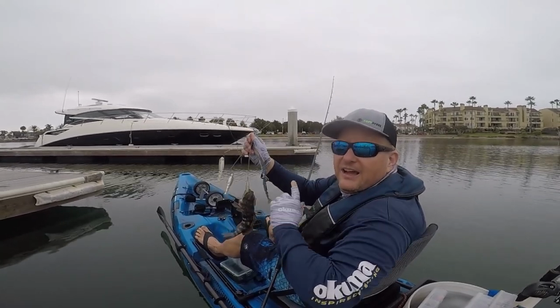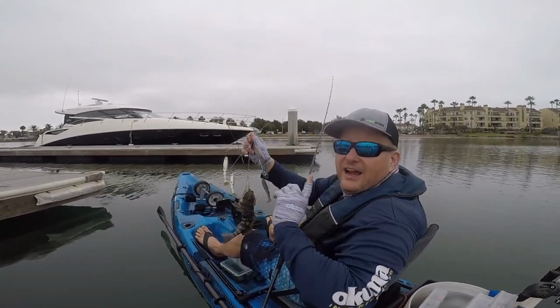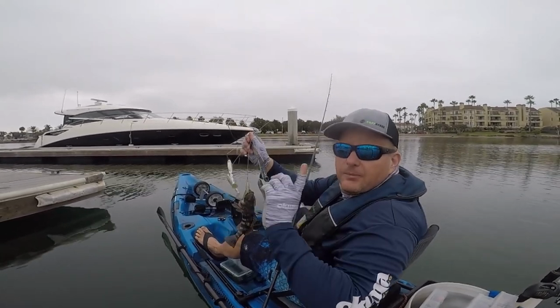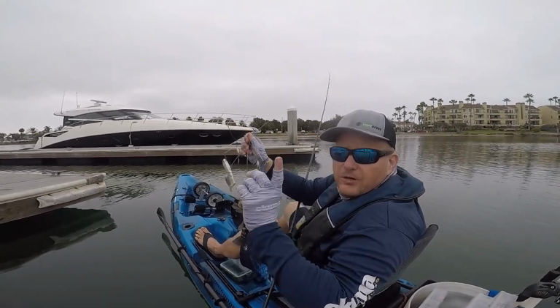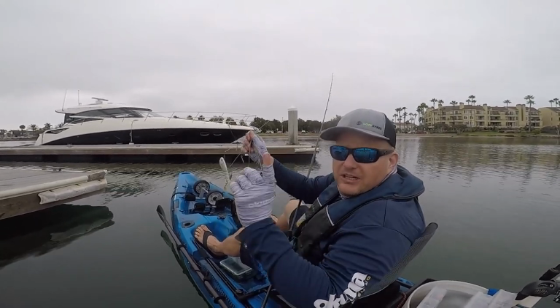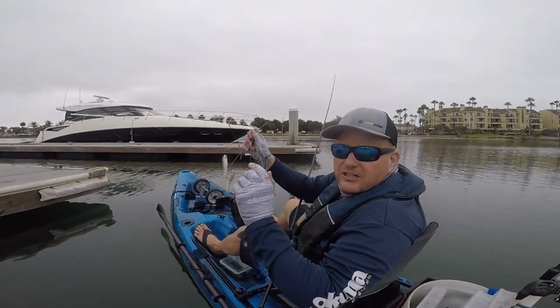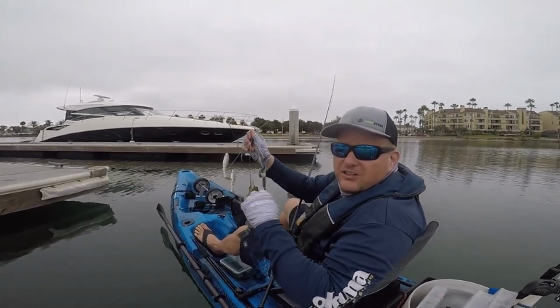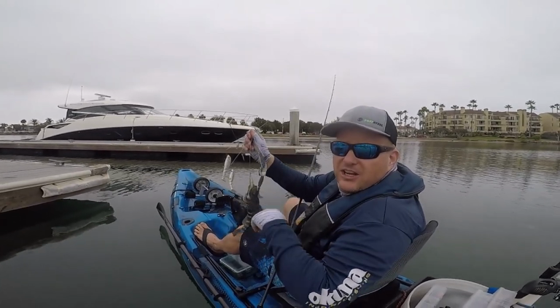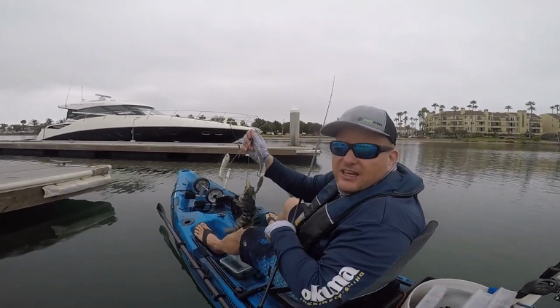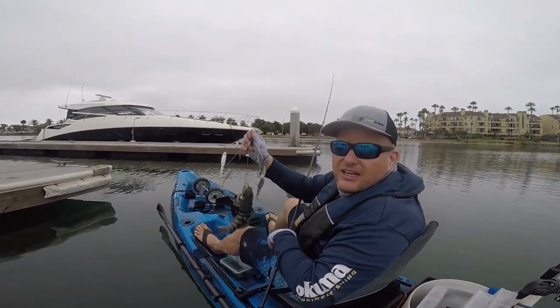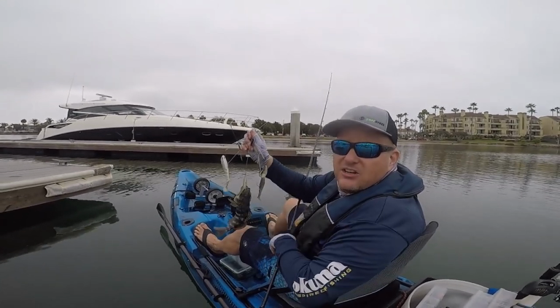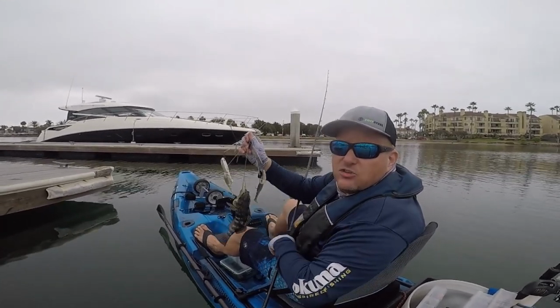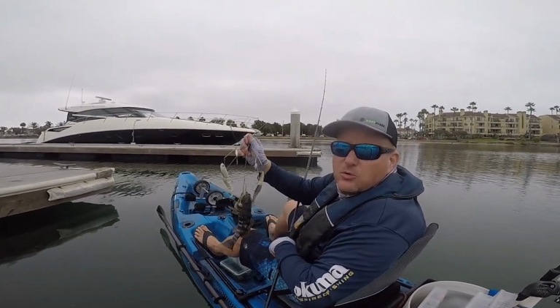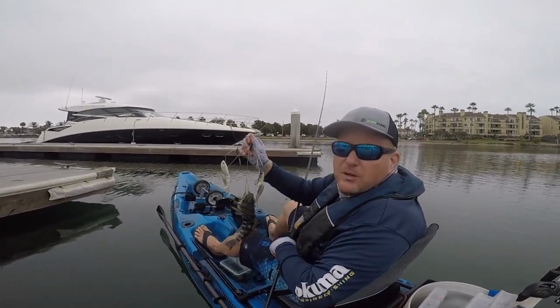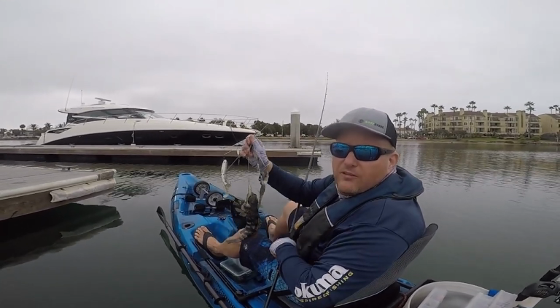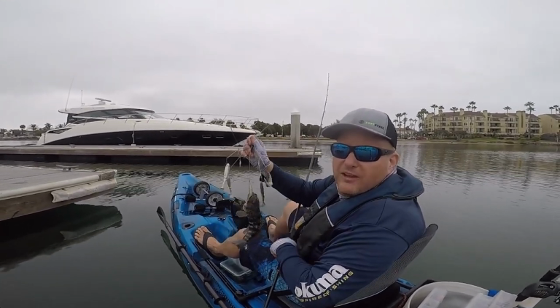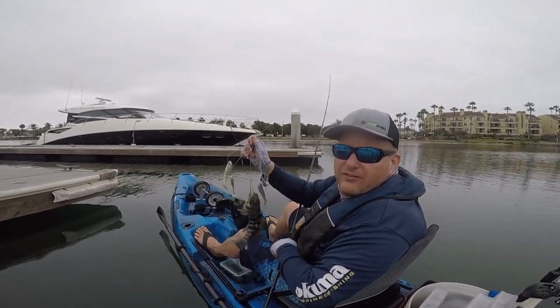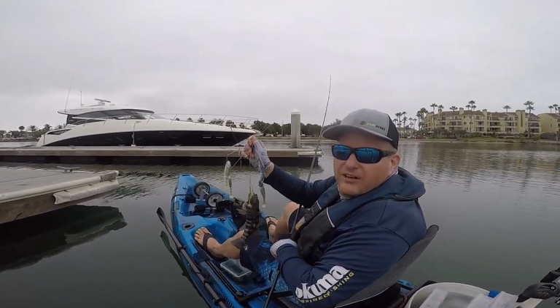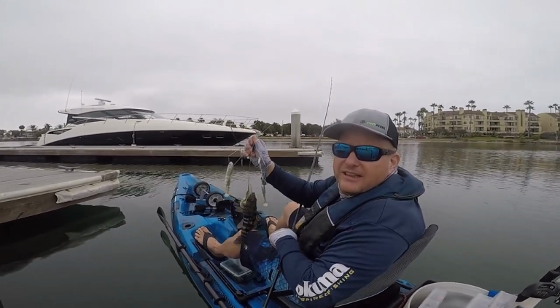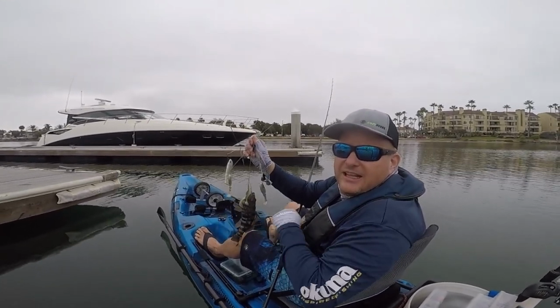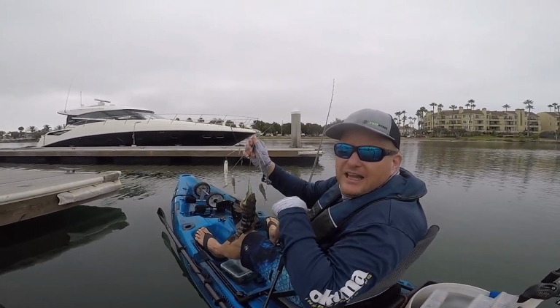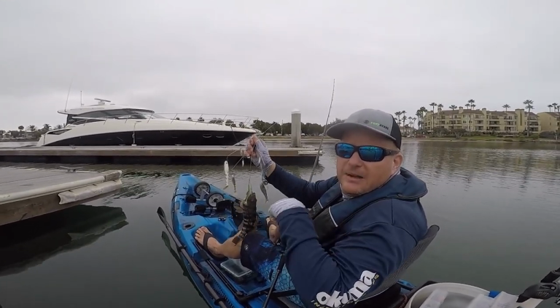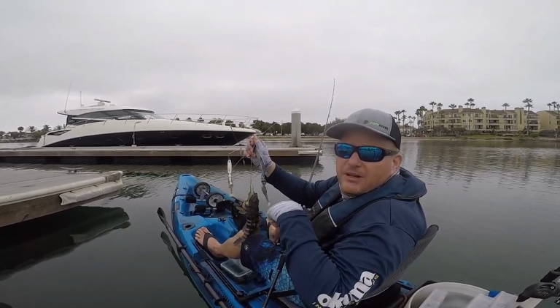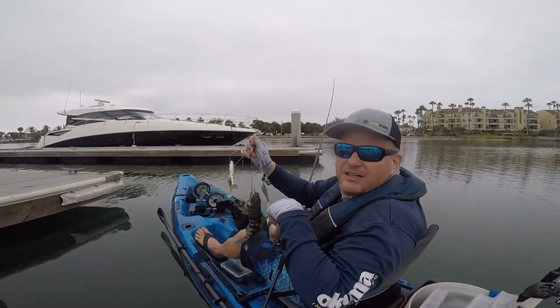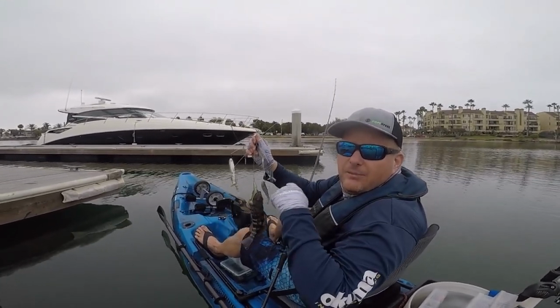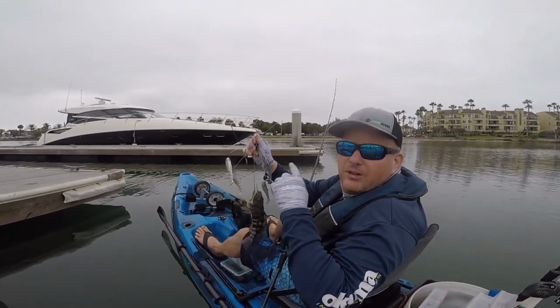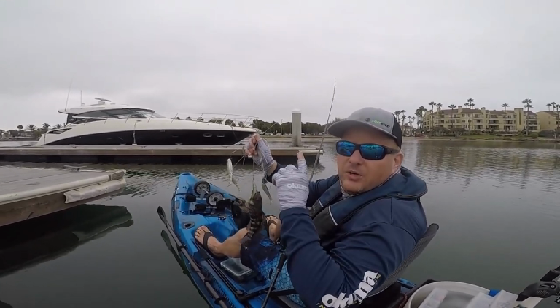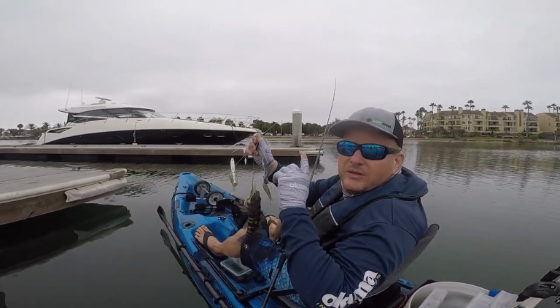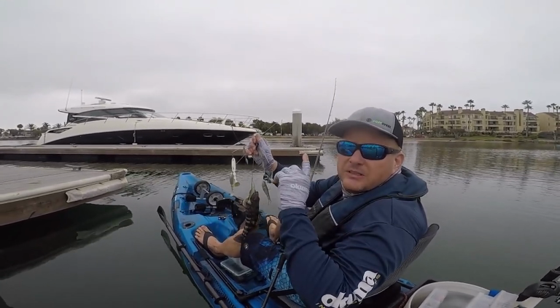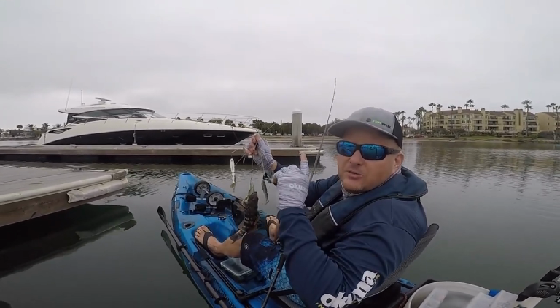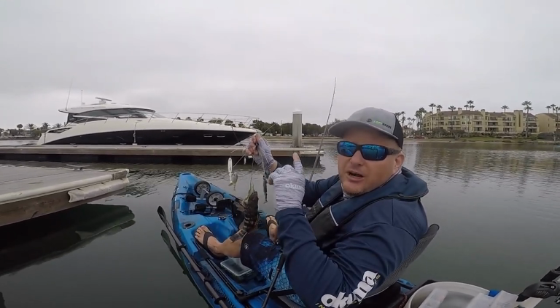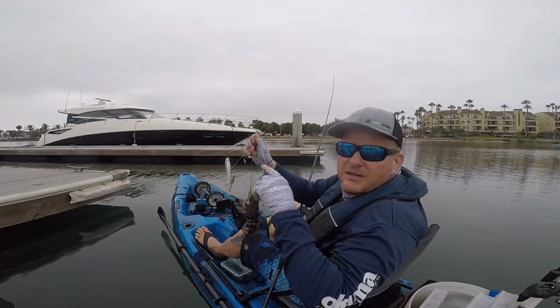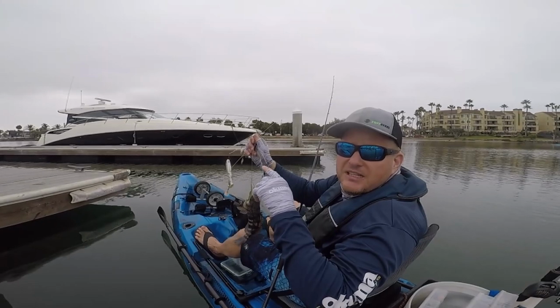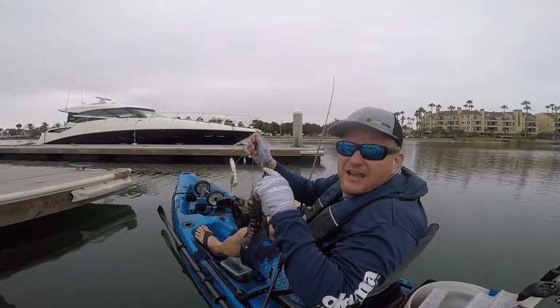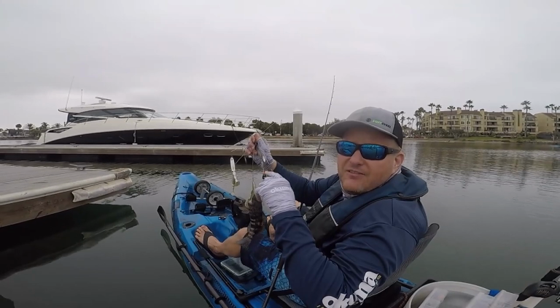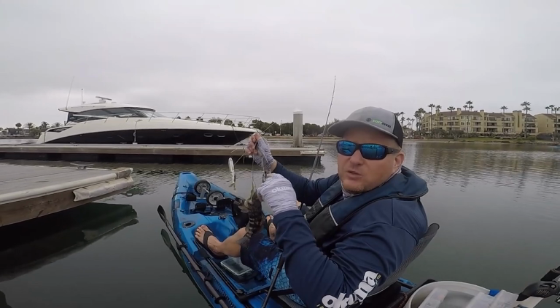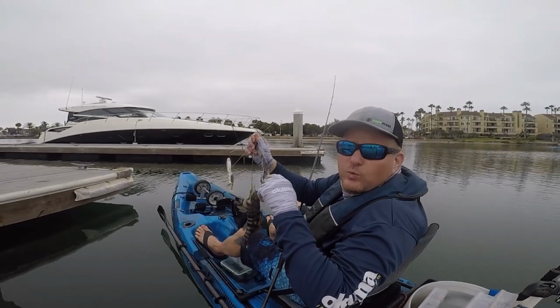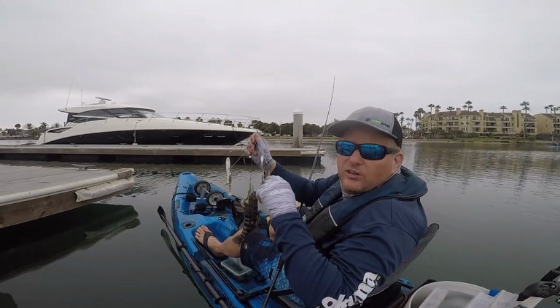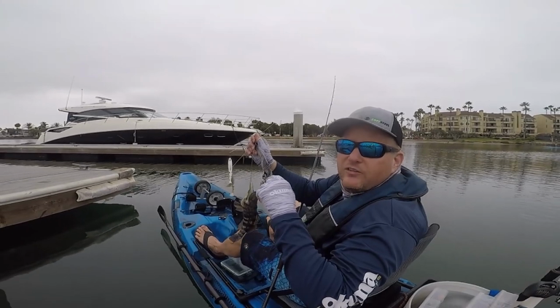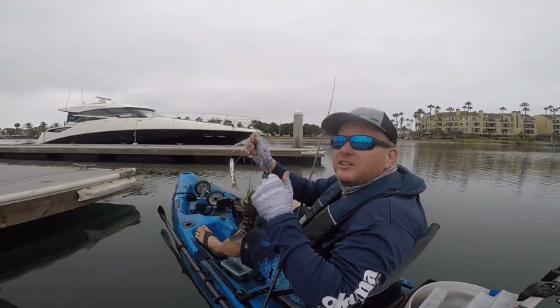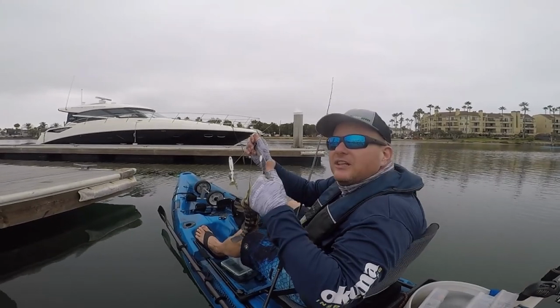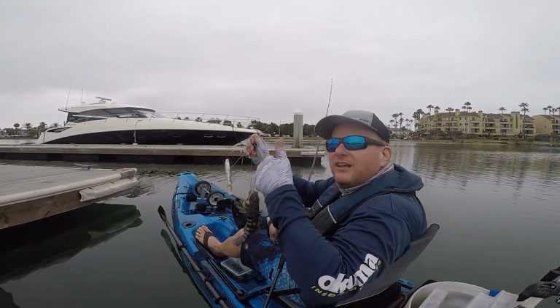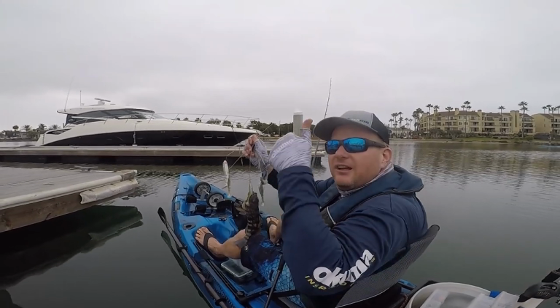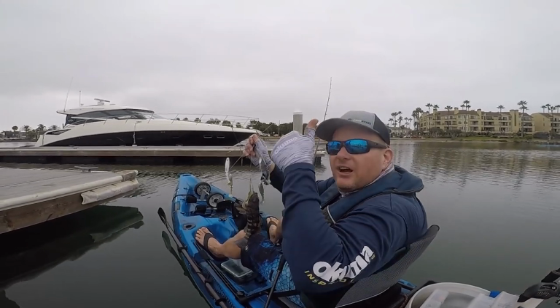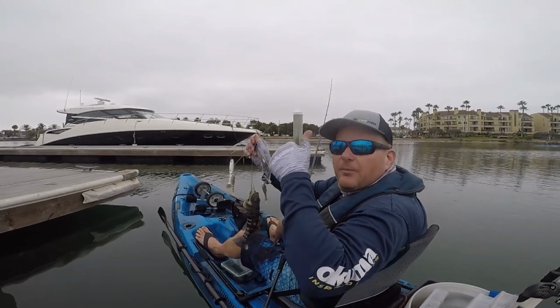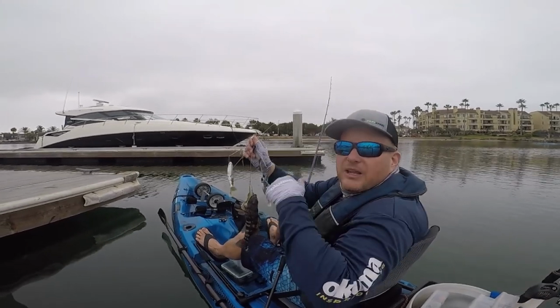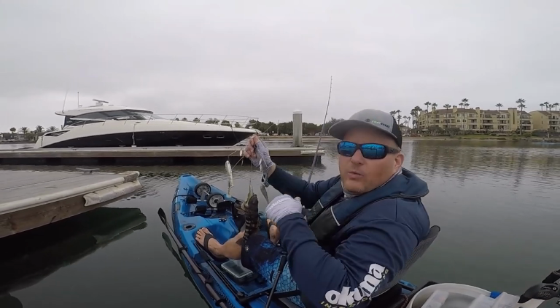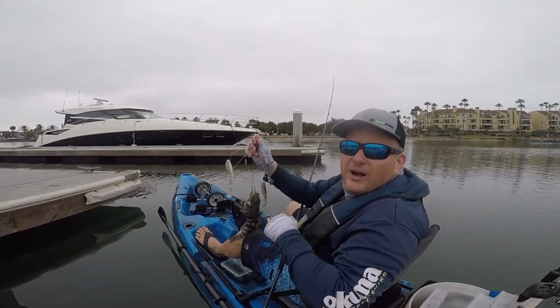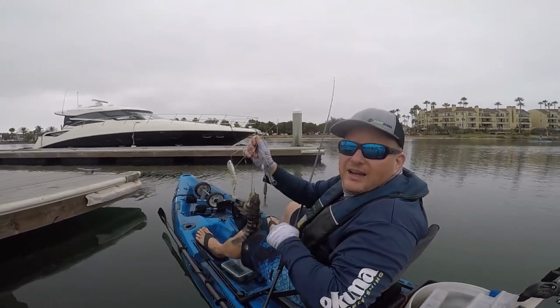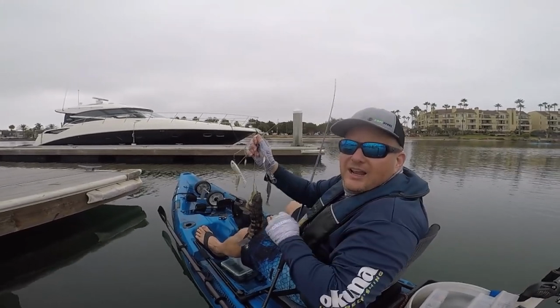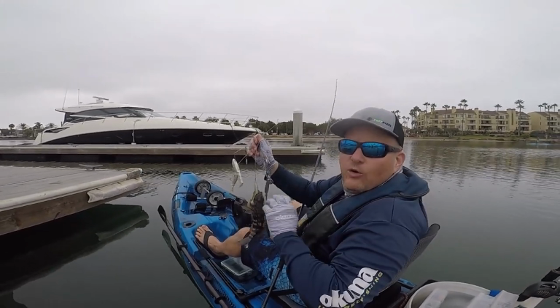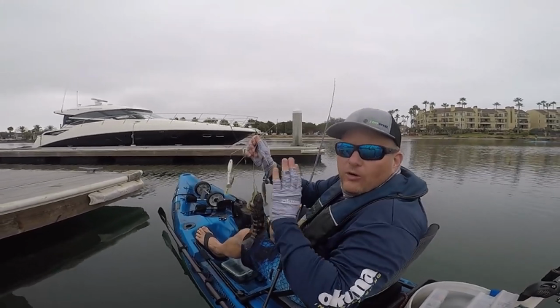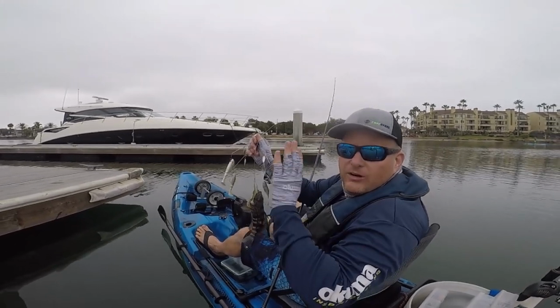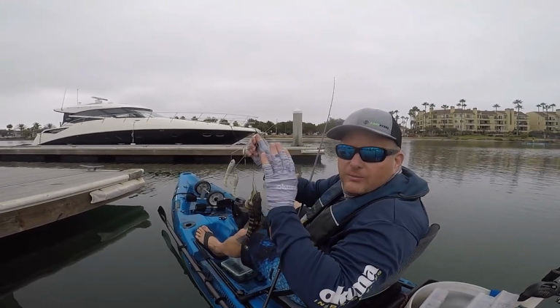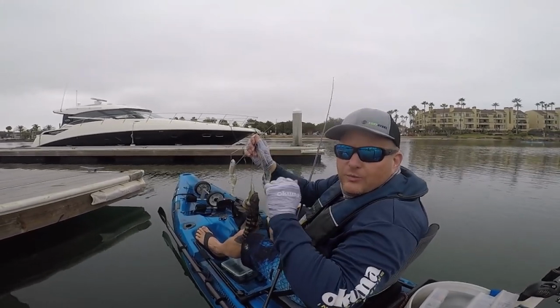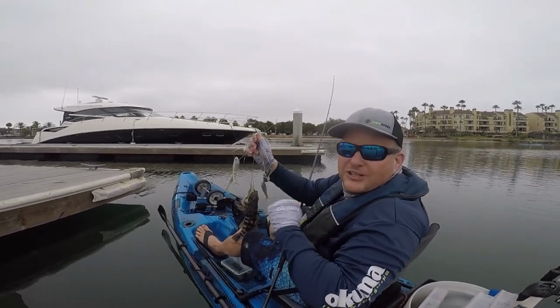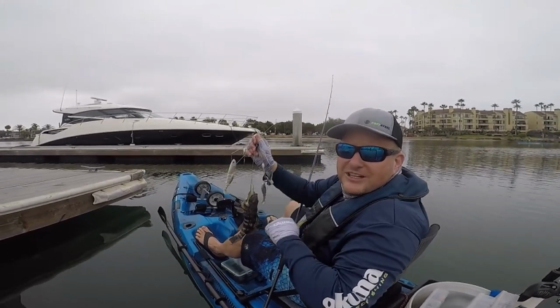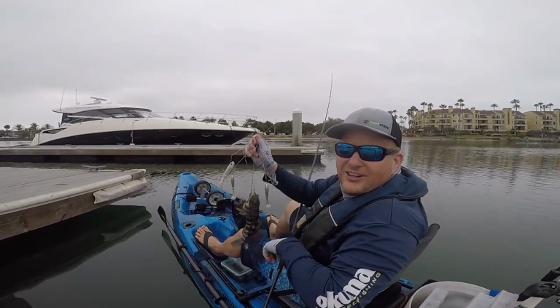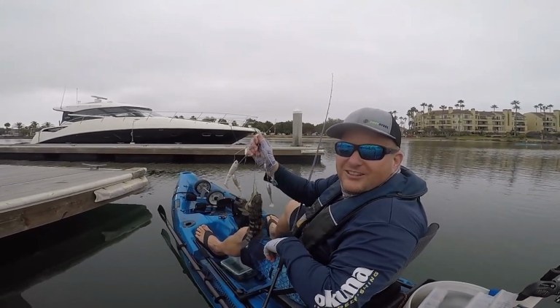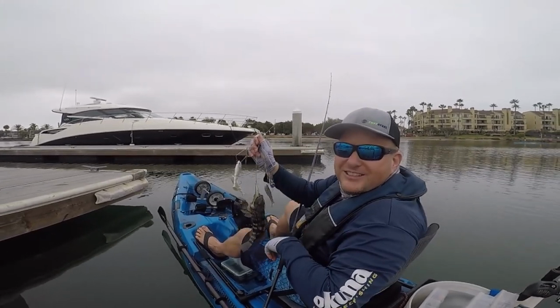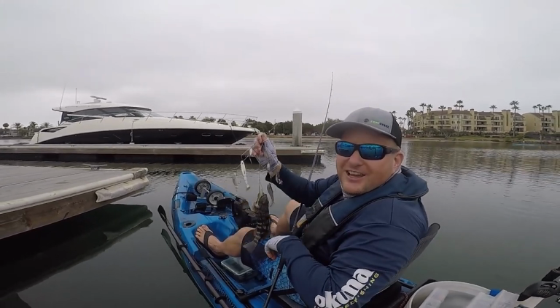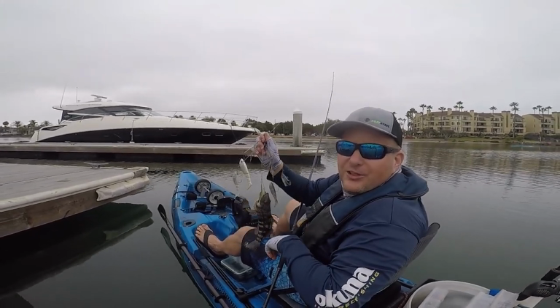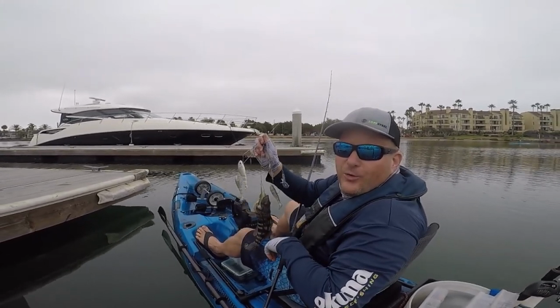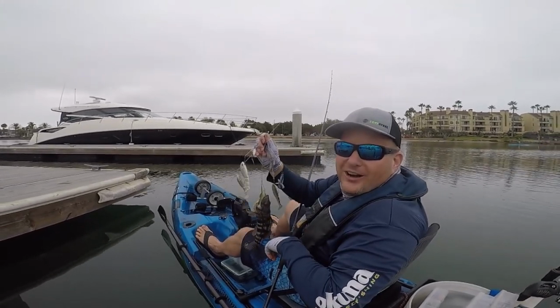I appreciate y'all checking in. Do me a favor — hit that like button down below and subscribe to Davey's World Fishing up in that right-hand corner. Appreciate y'all and see you out on the water.